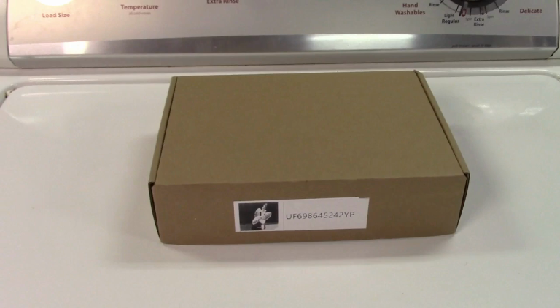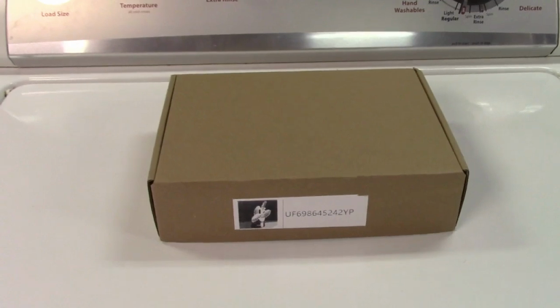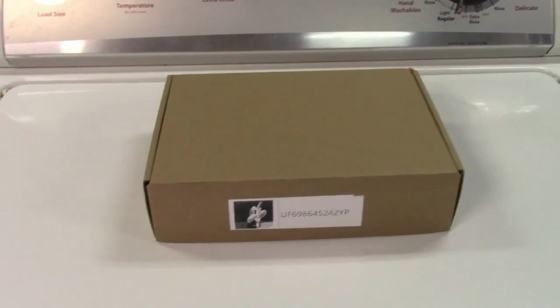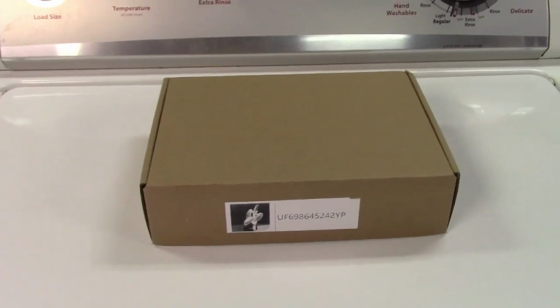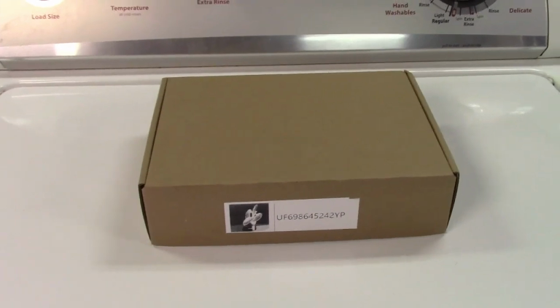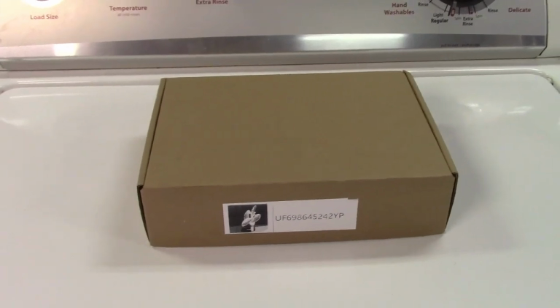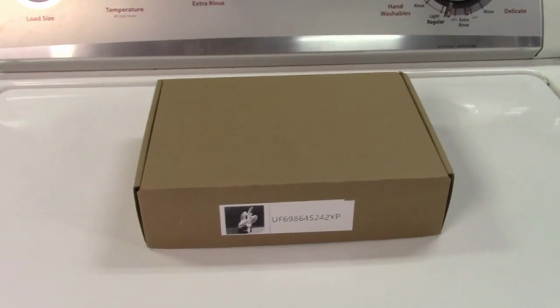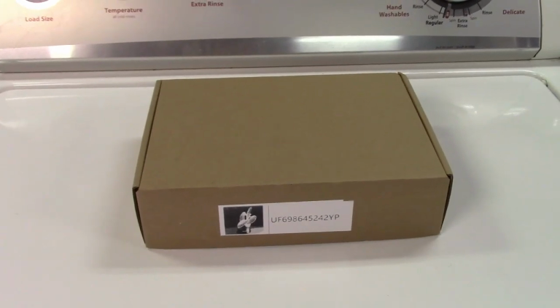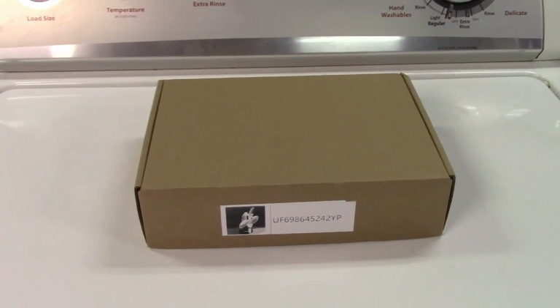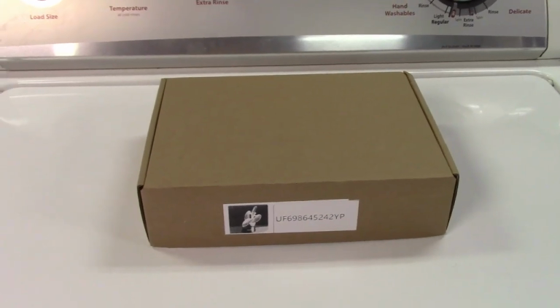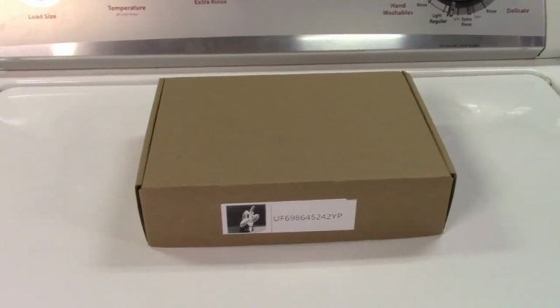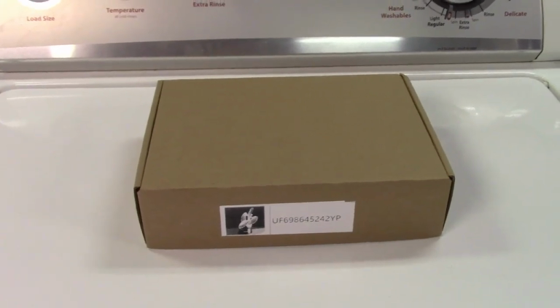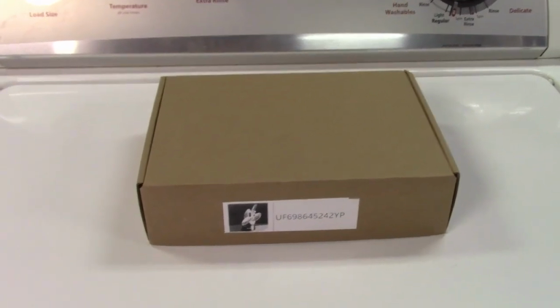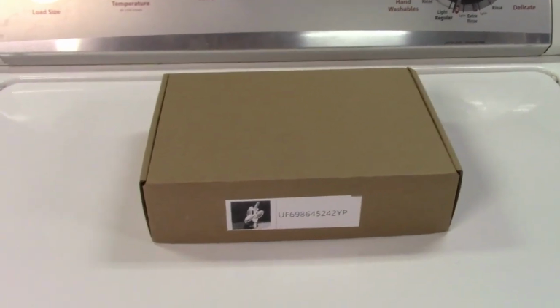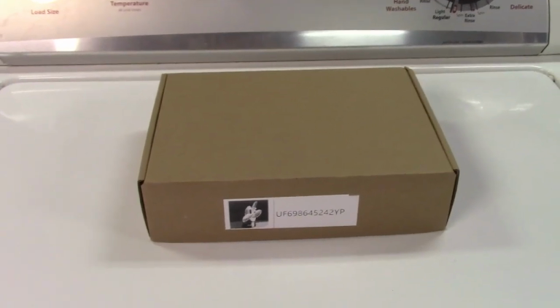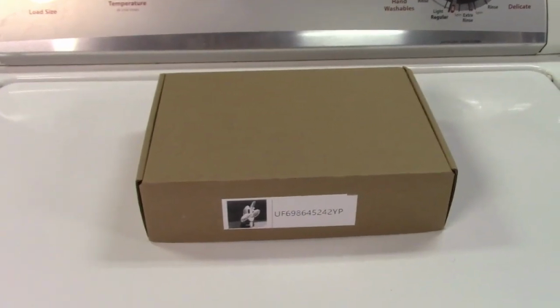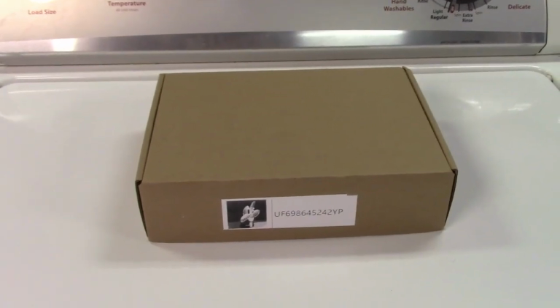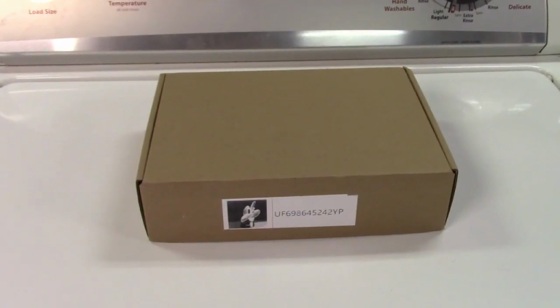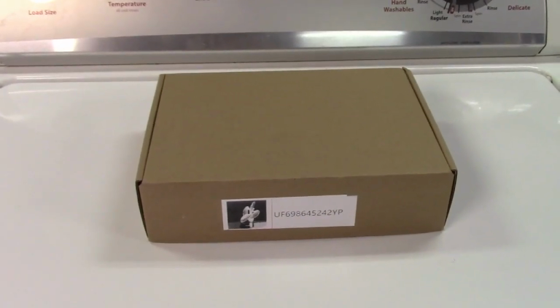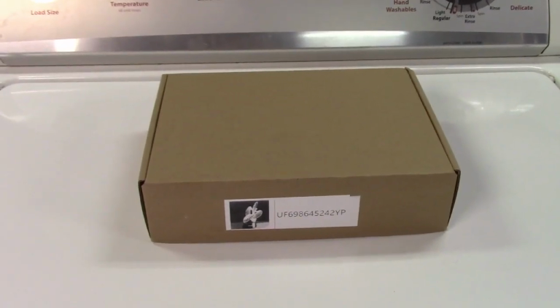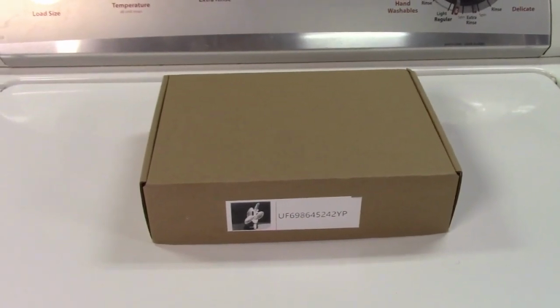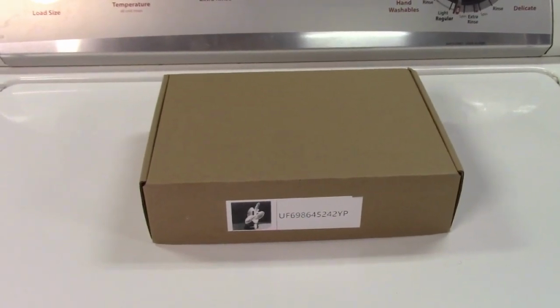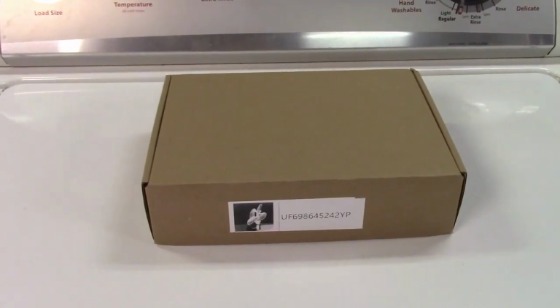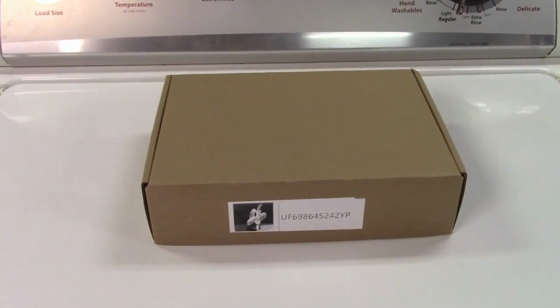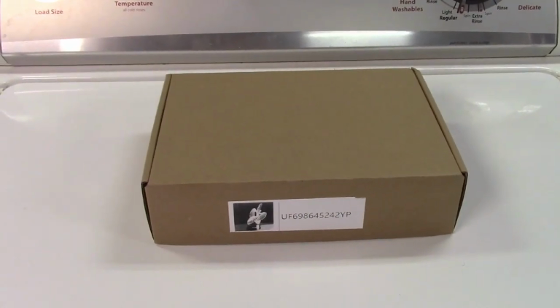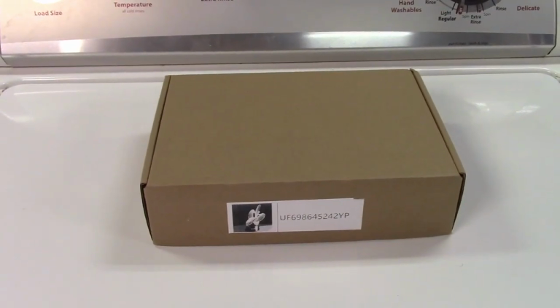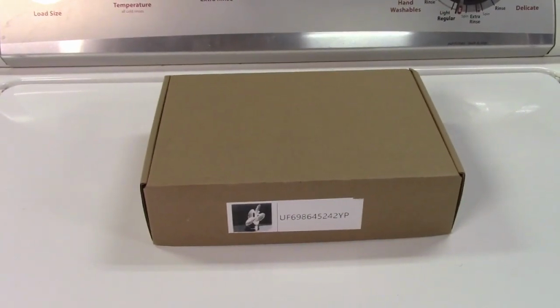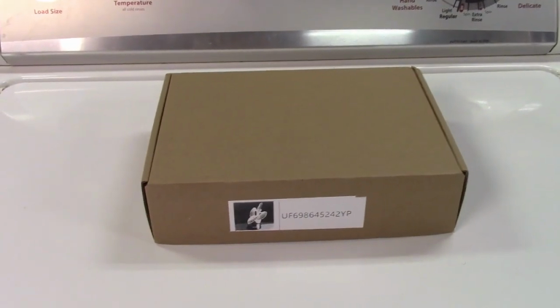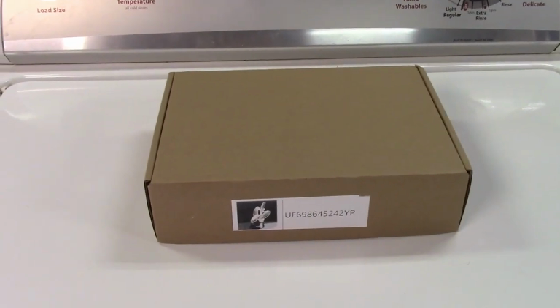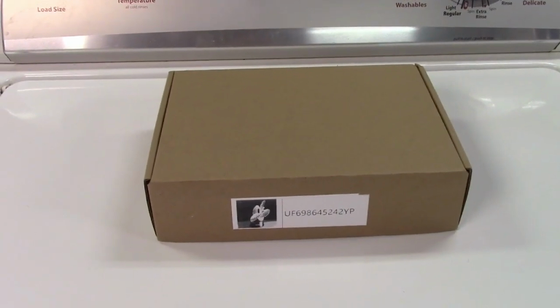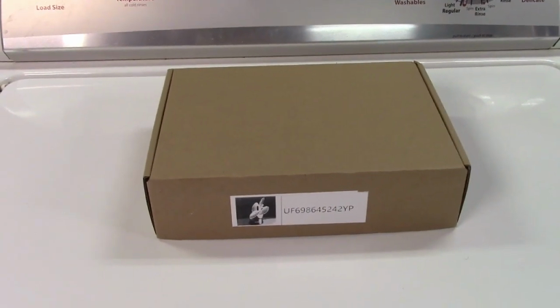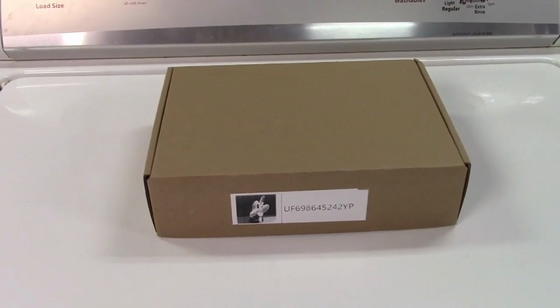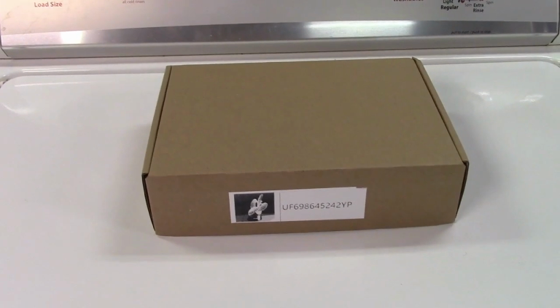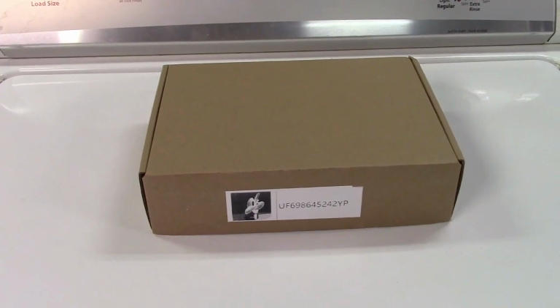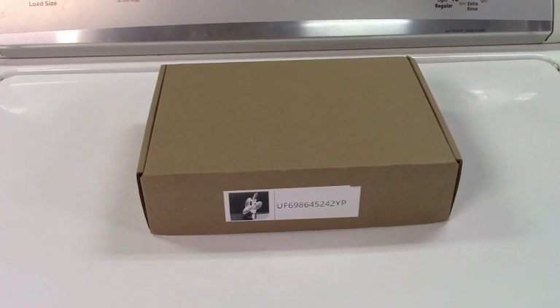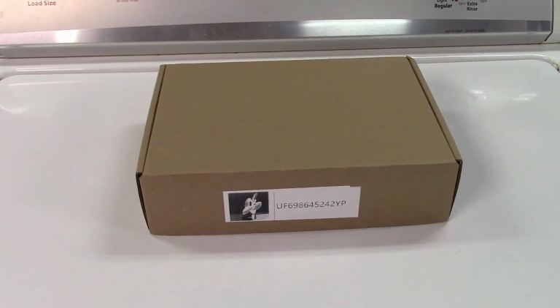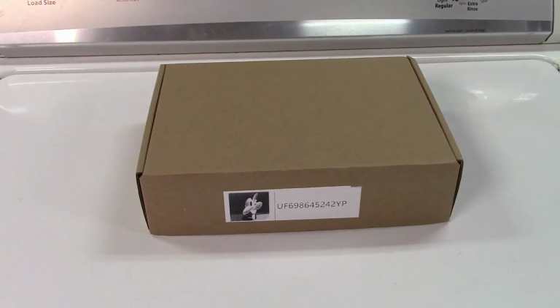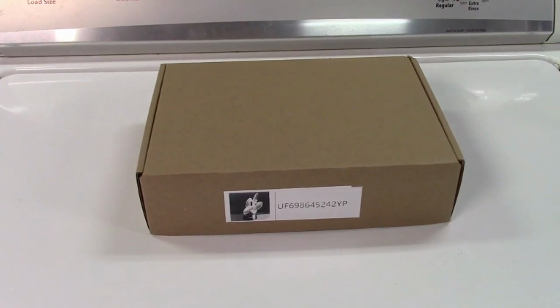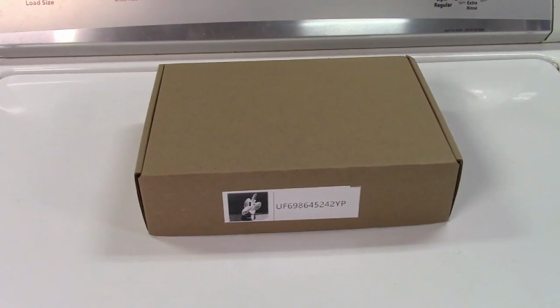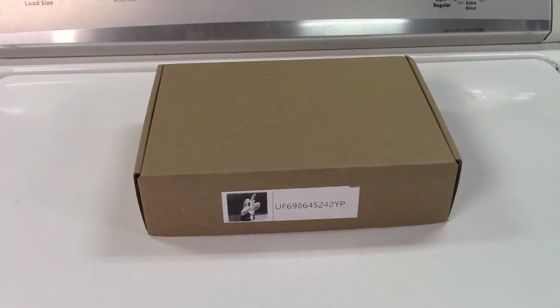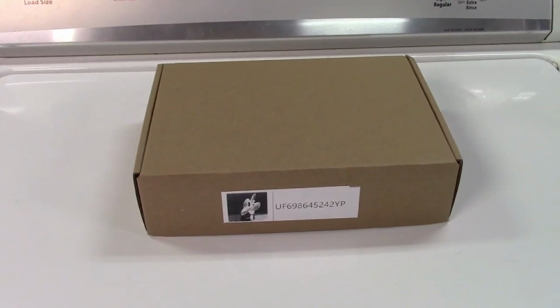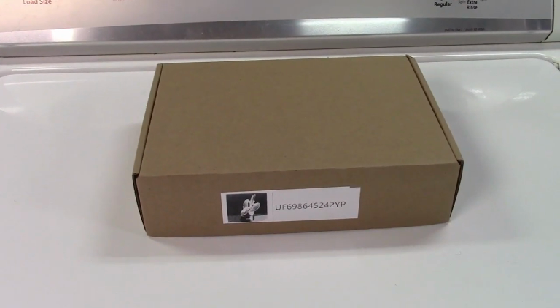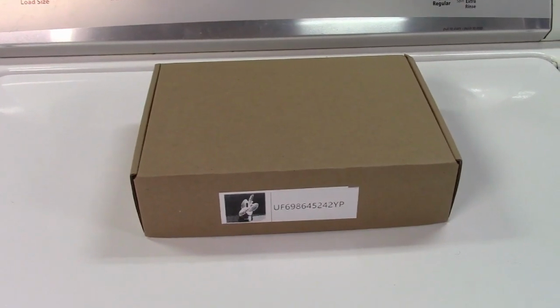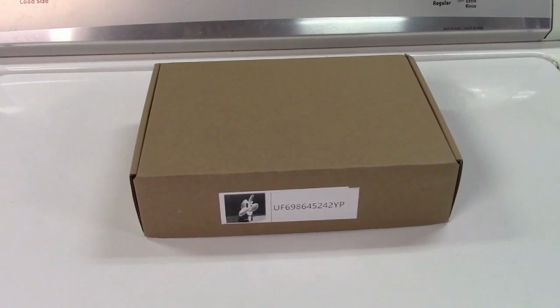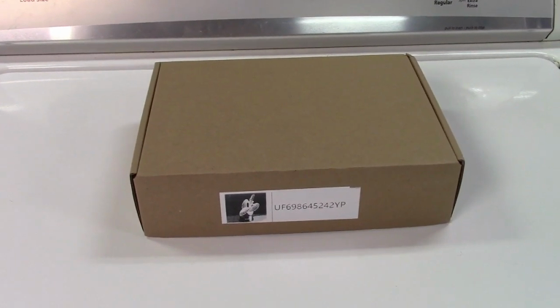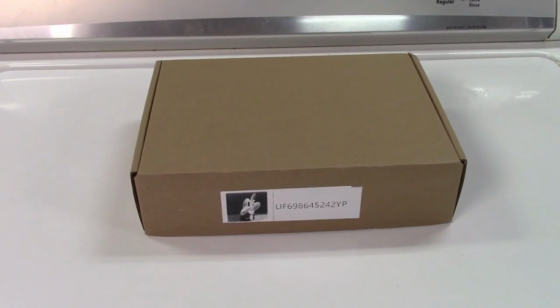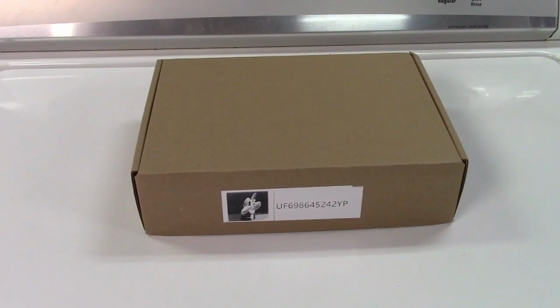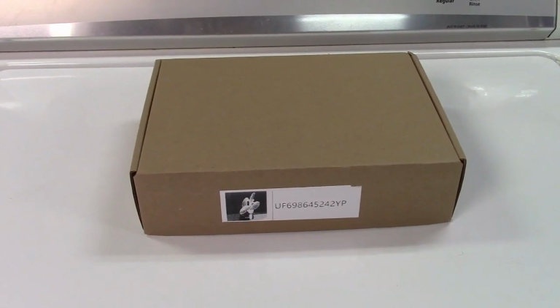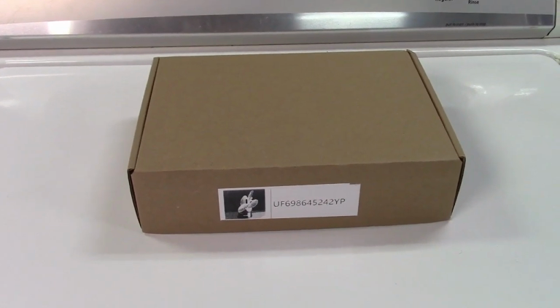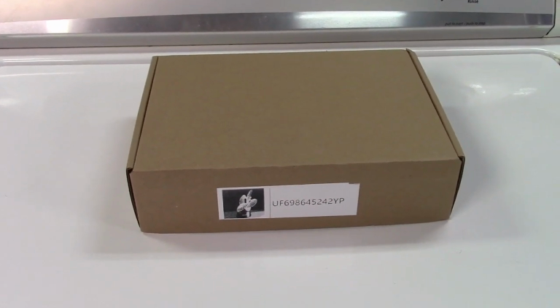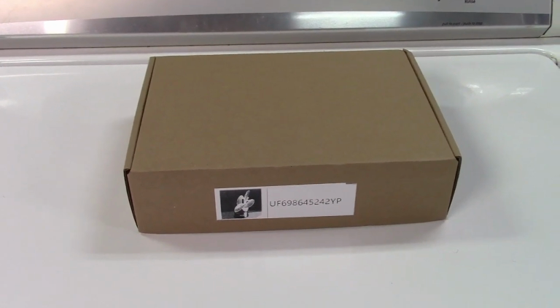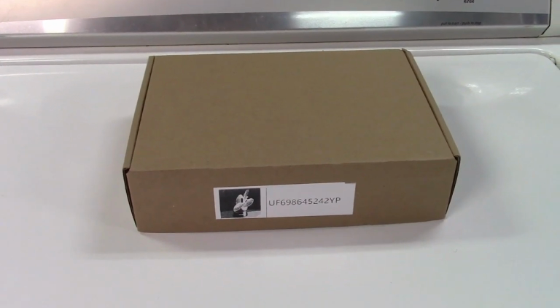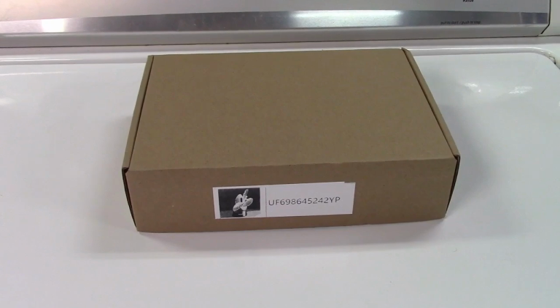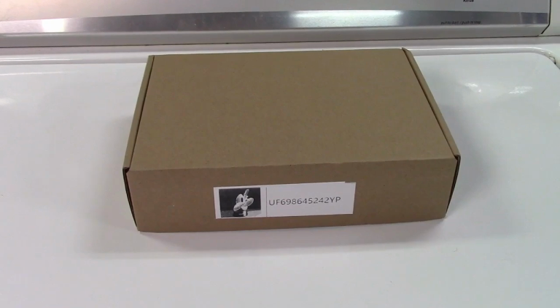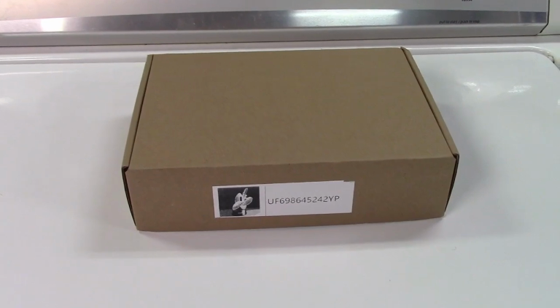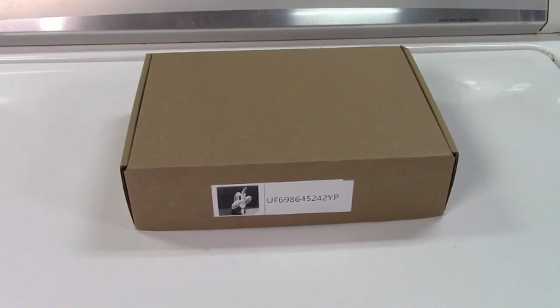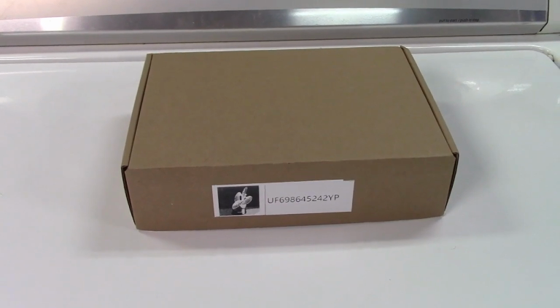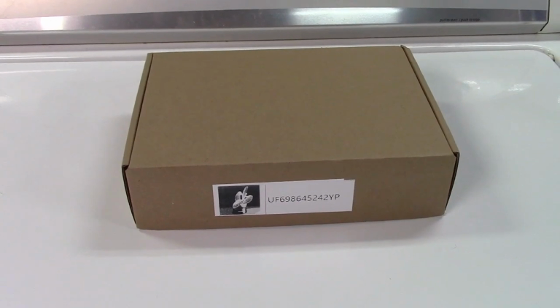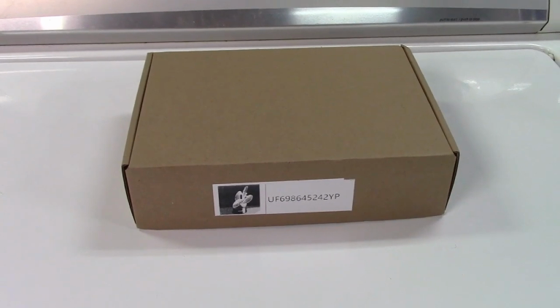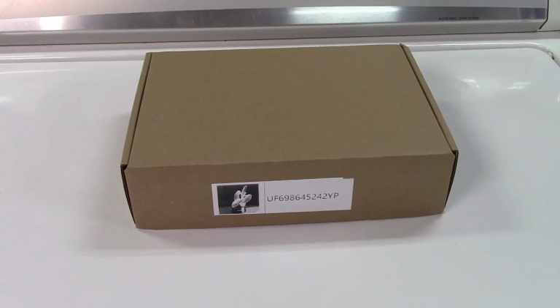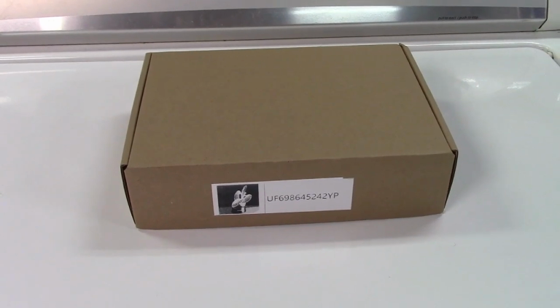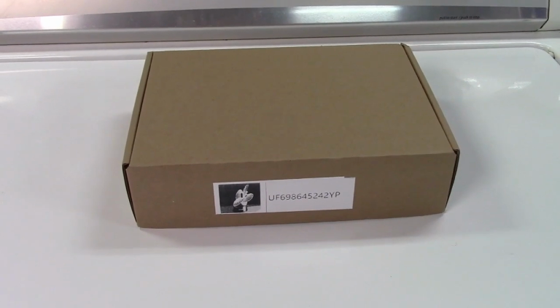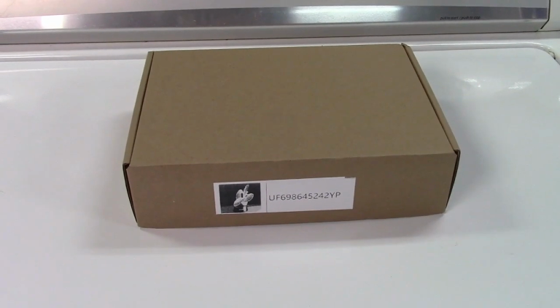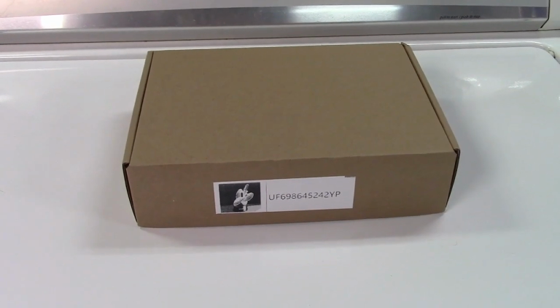This is the Lamp-T 3D Illusion Lamp. Let's take it out of the box.